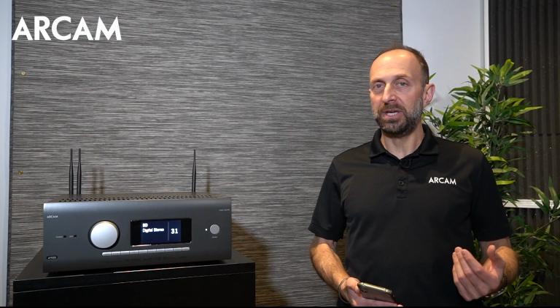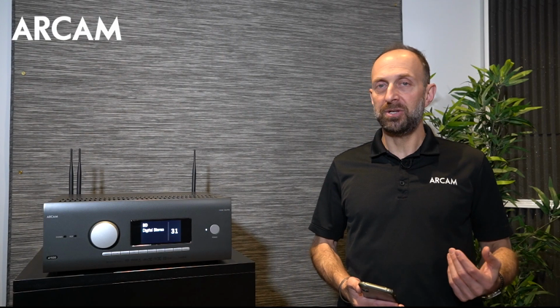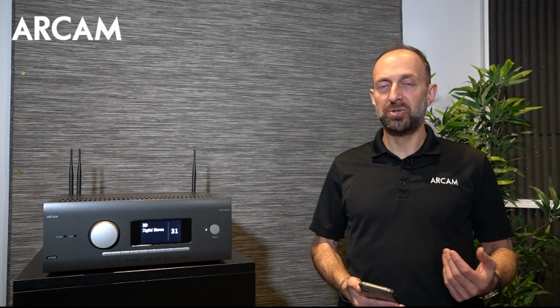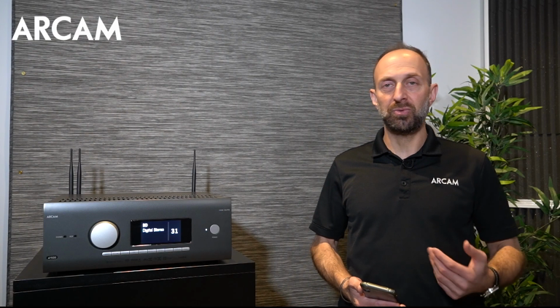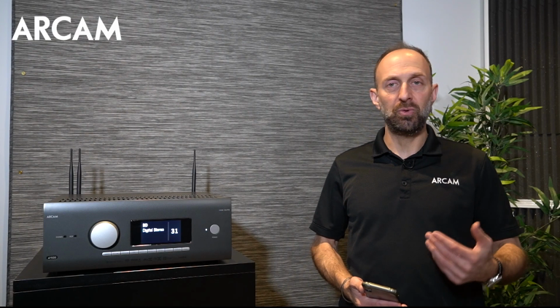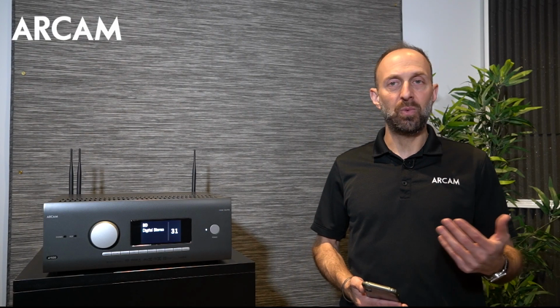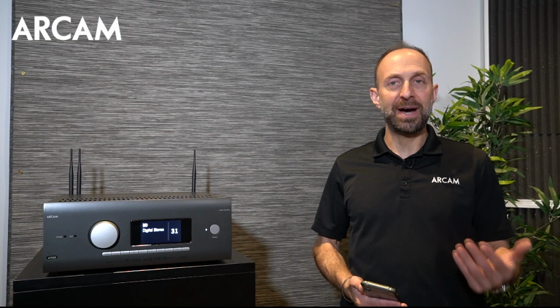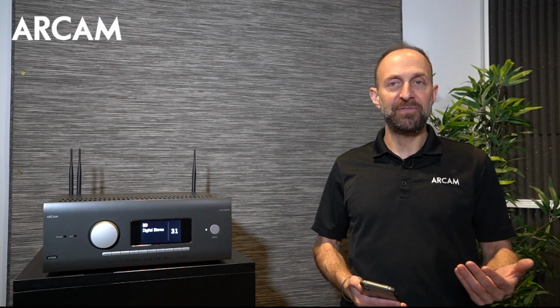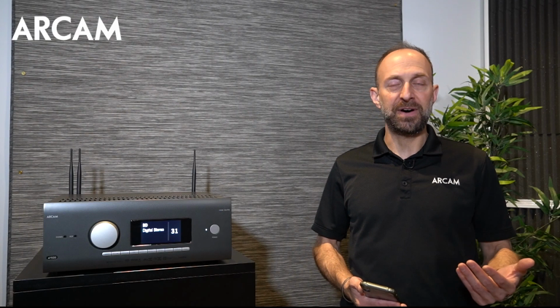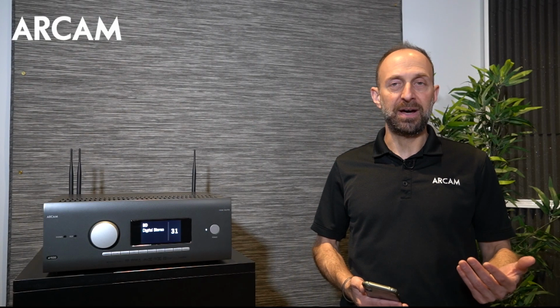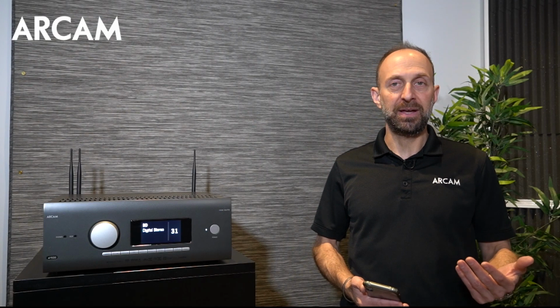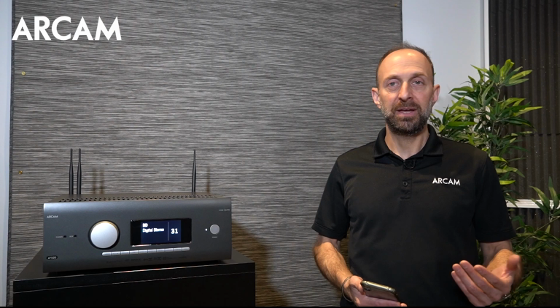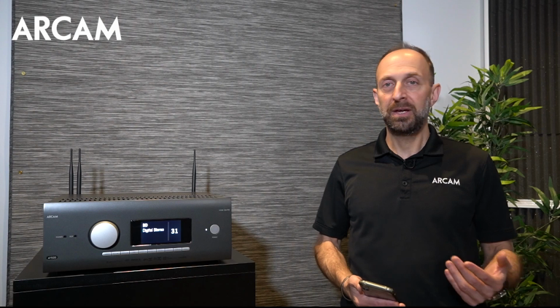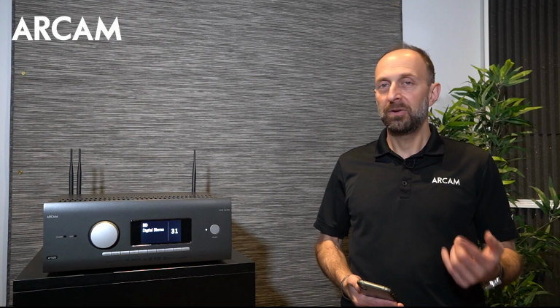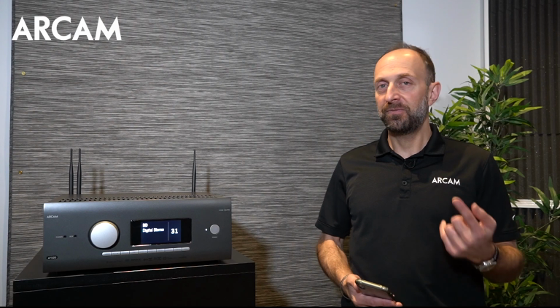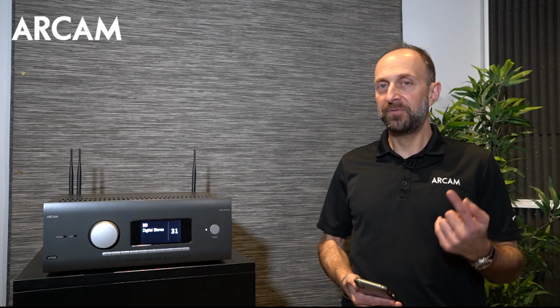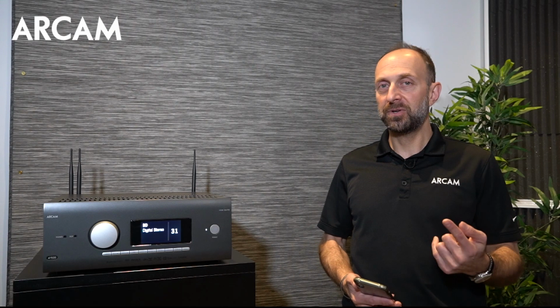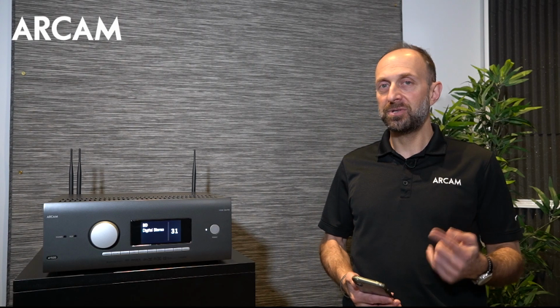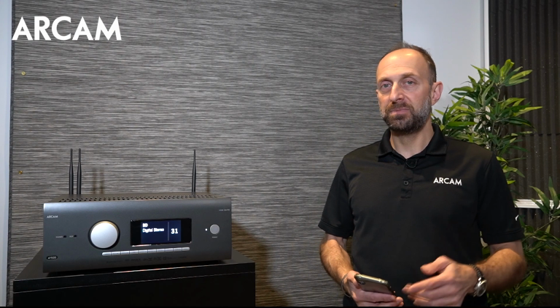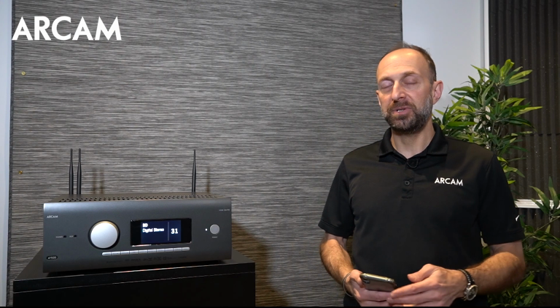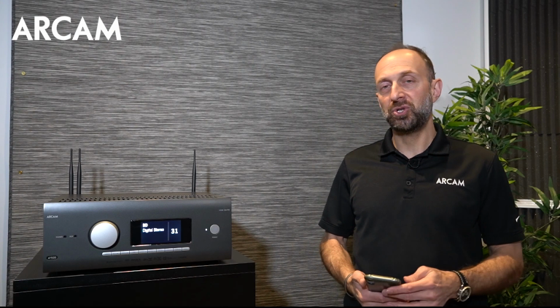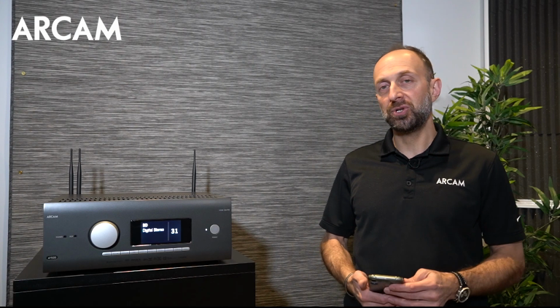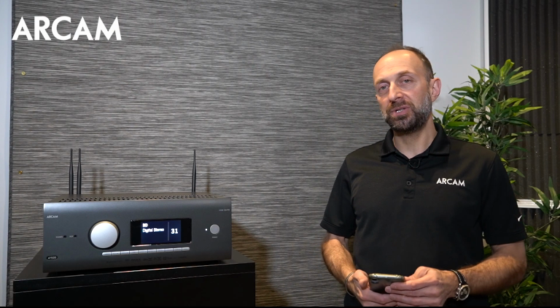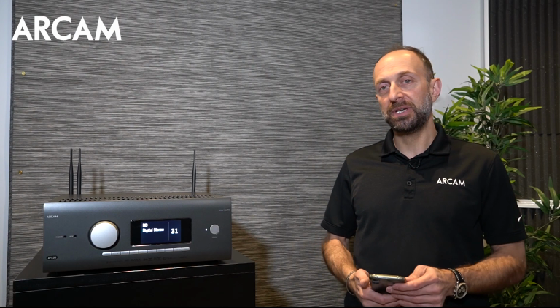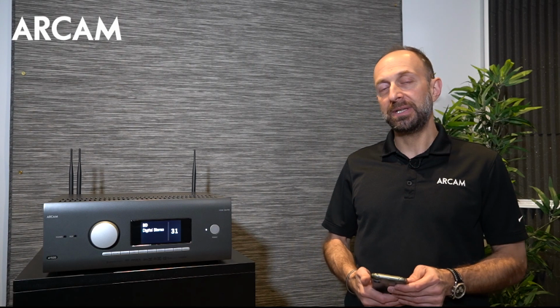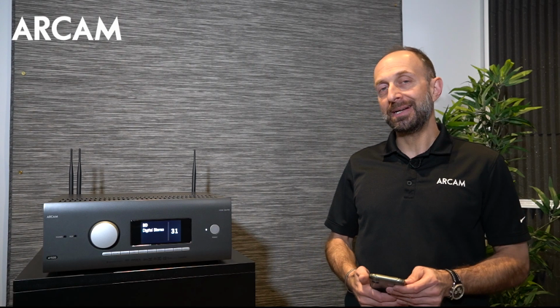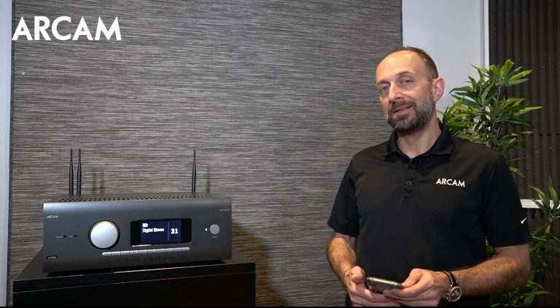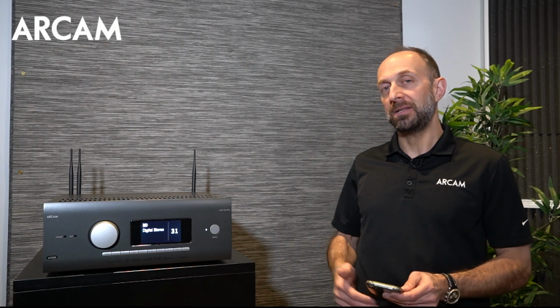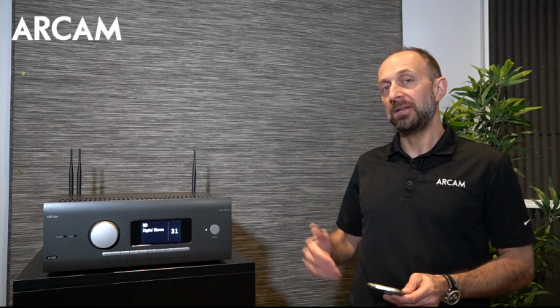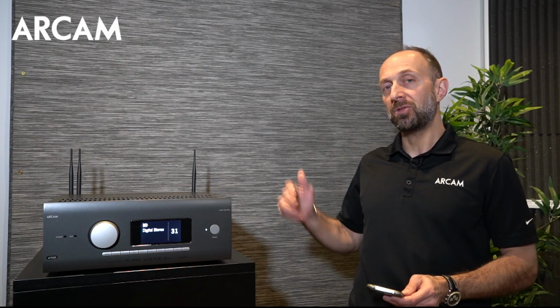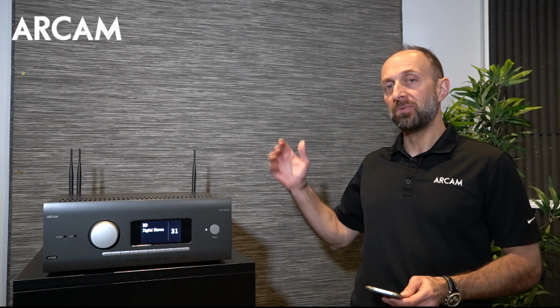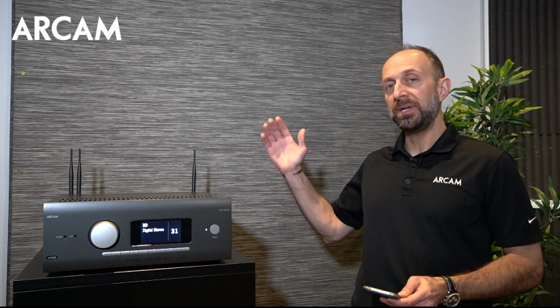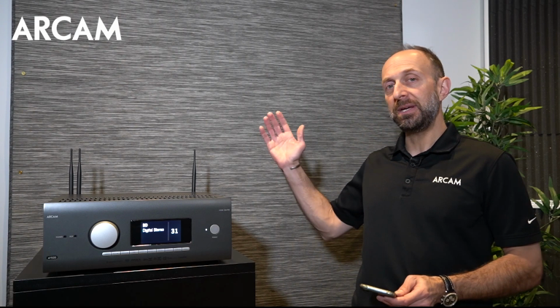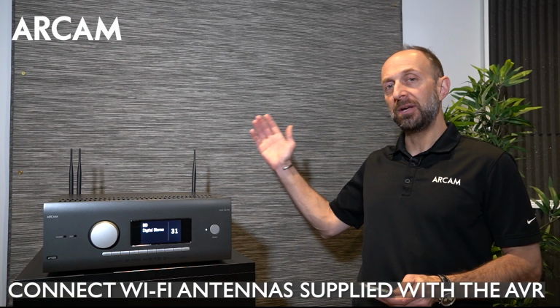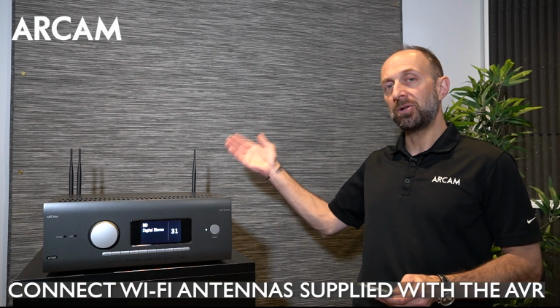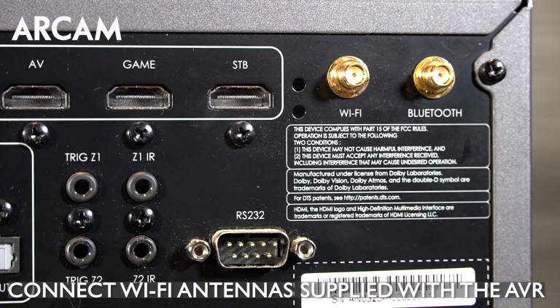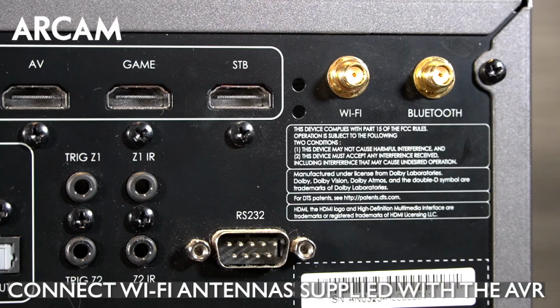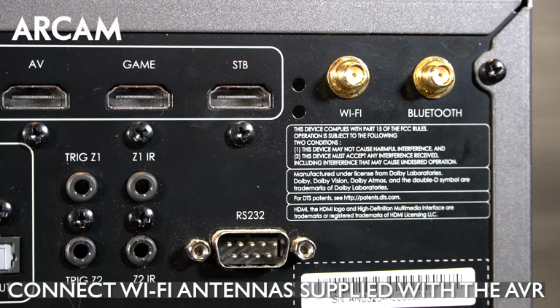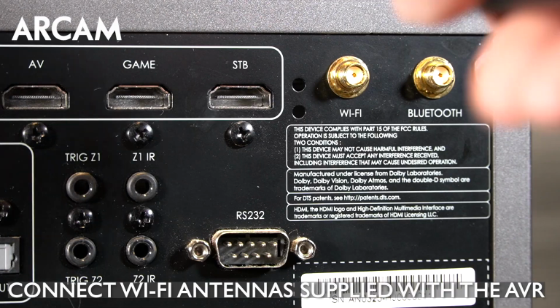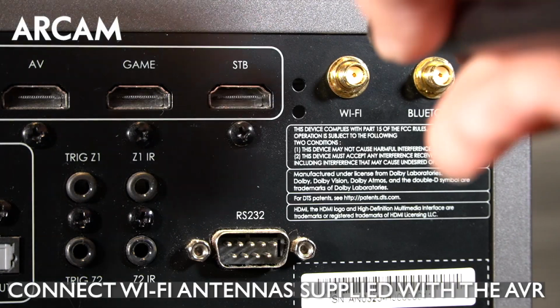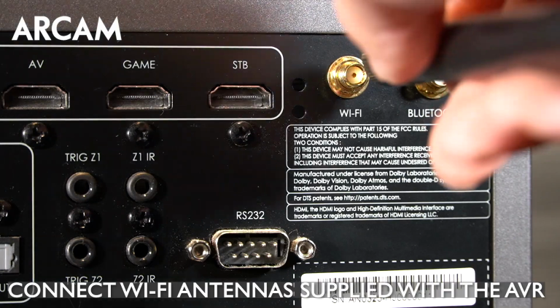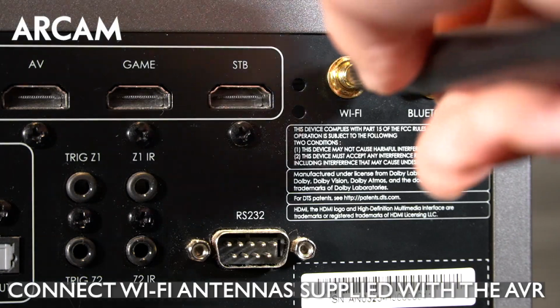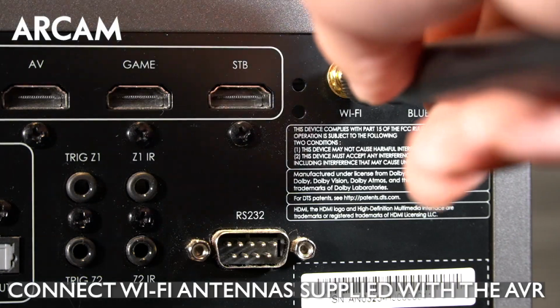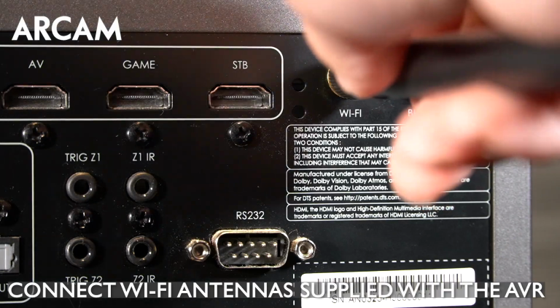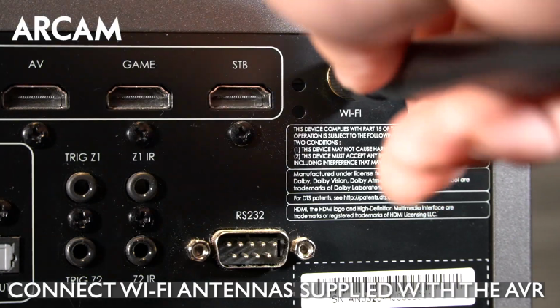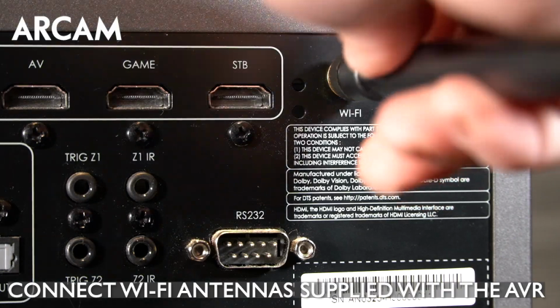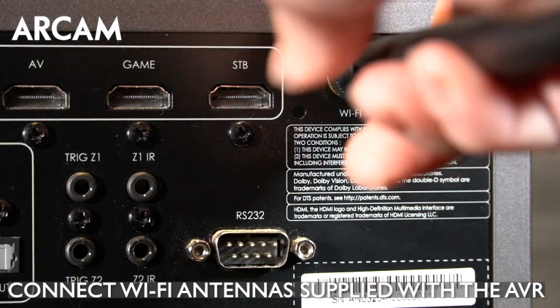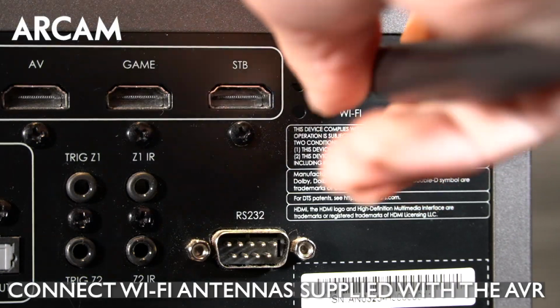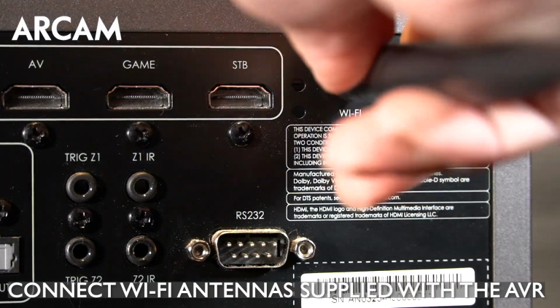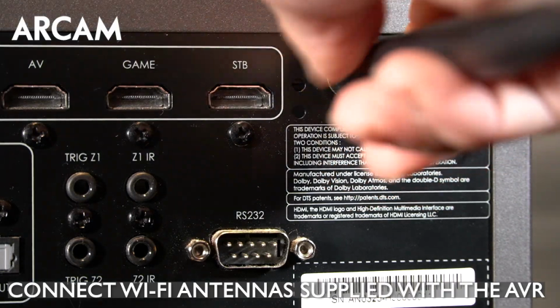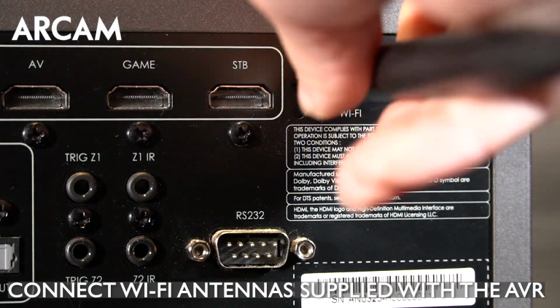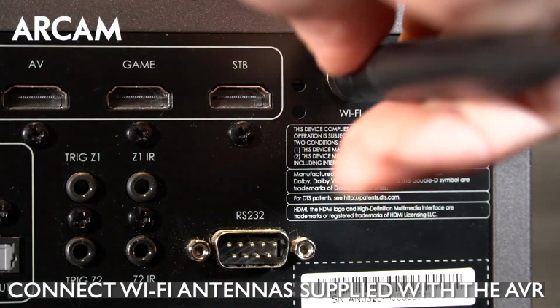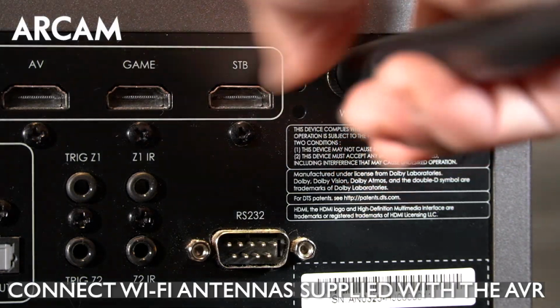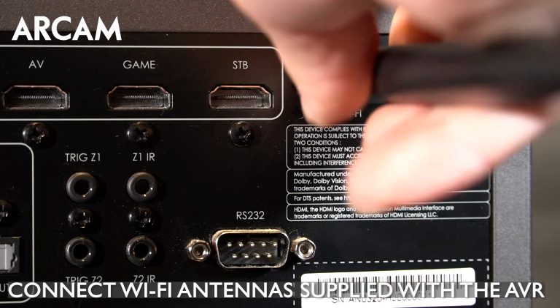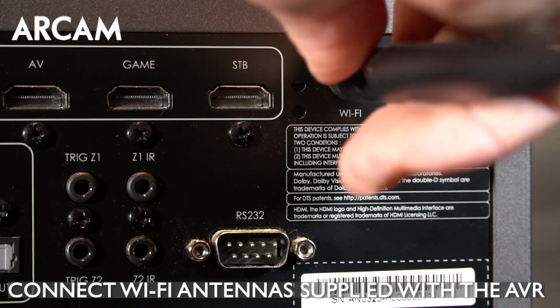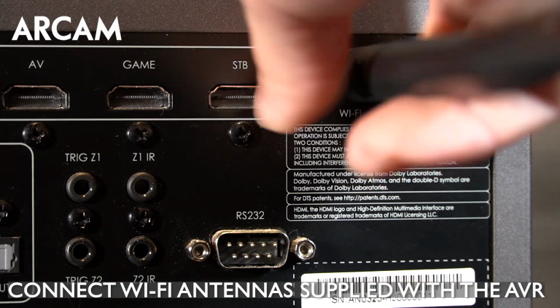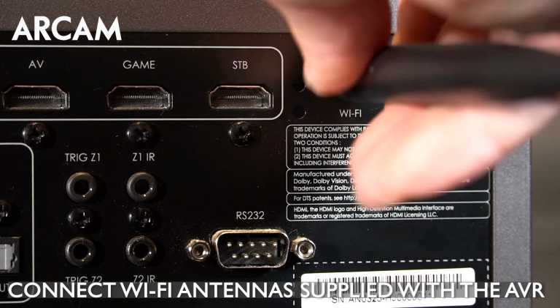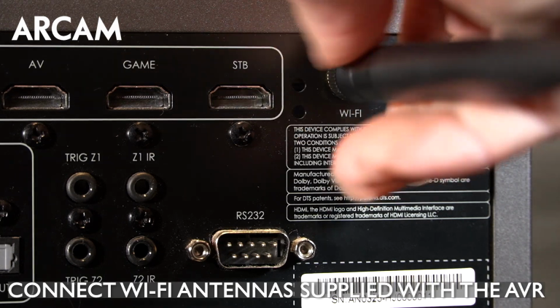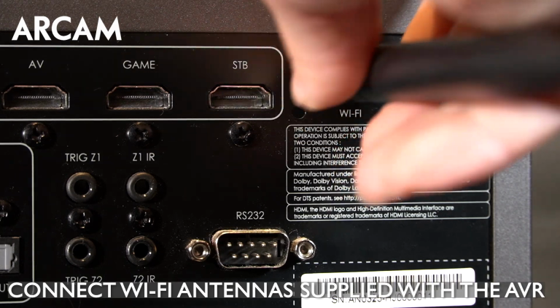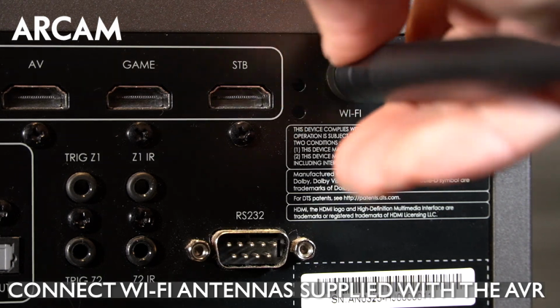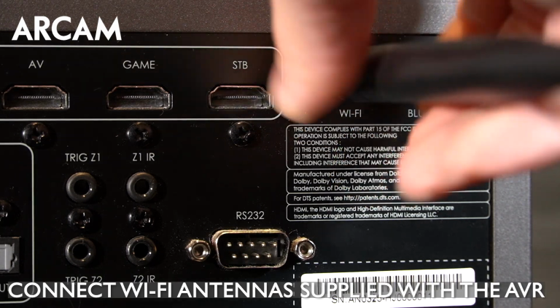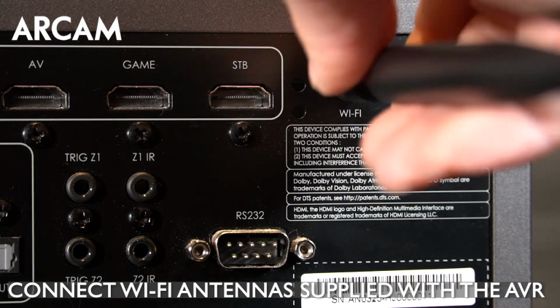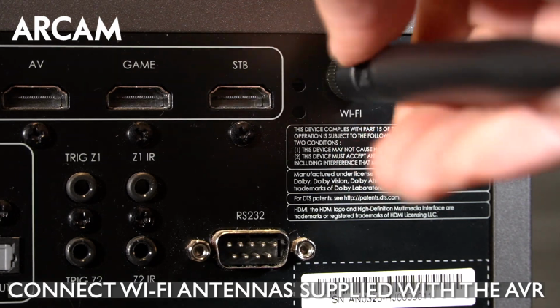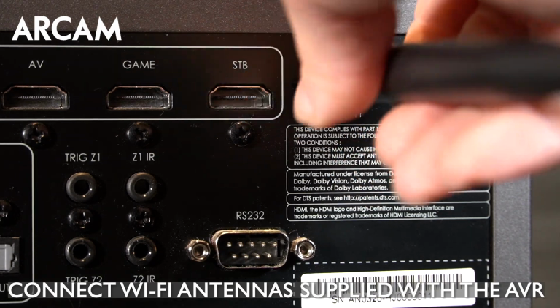The other way to connect your RCAM AVR to the network is through Wi-Fi. First, be sure to connect the three included Wi-Fi antennas into the back of the AVR.